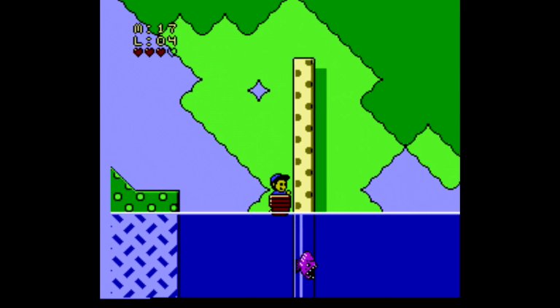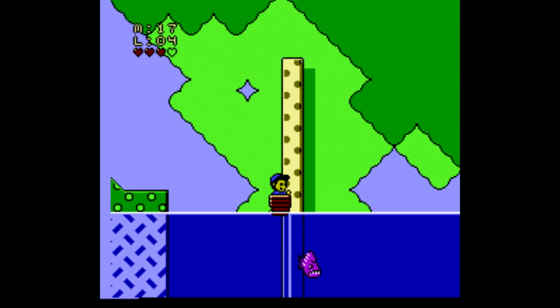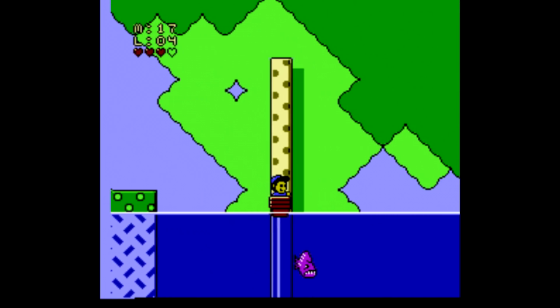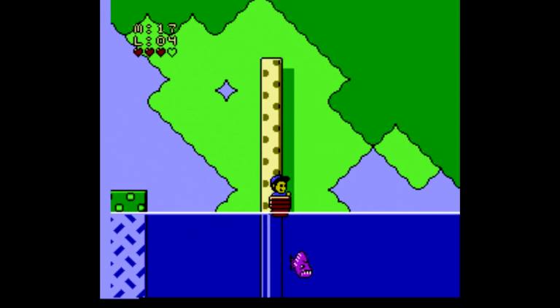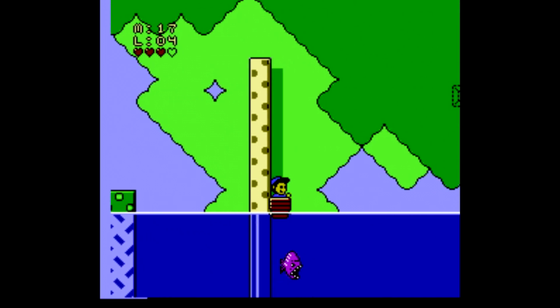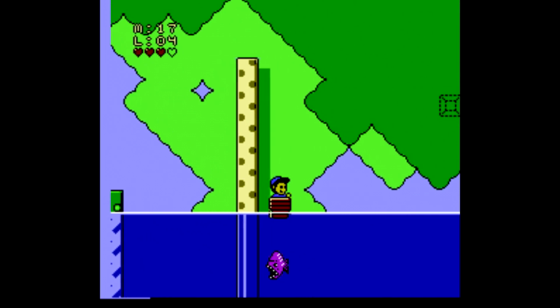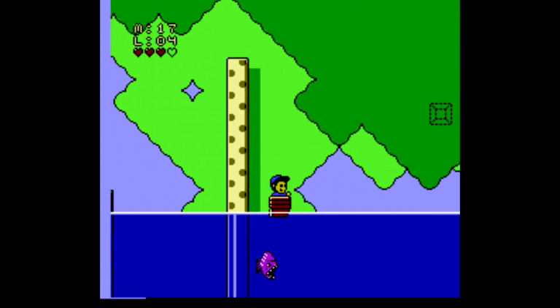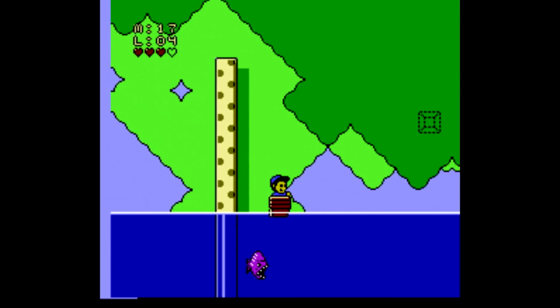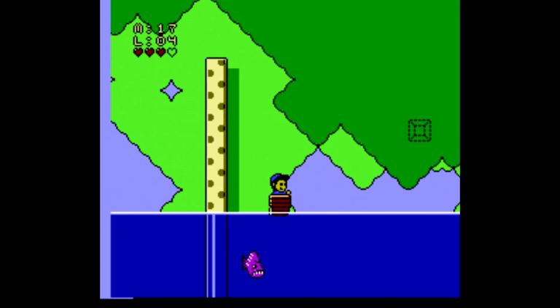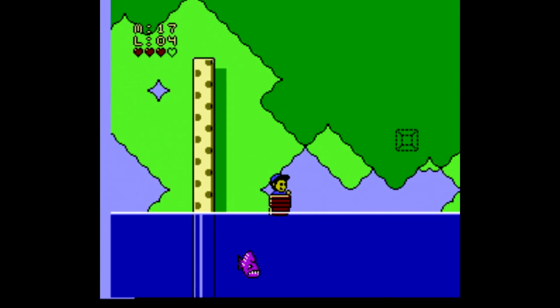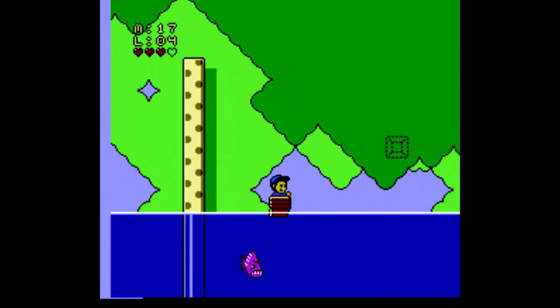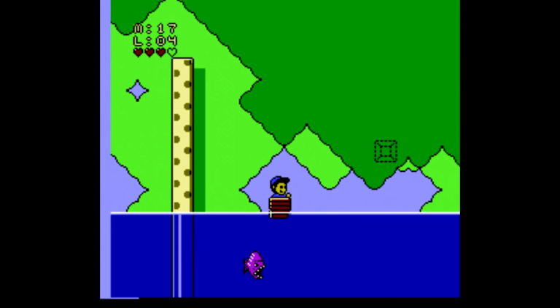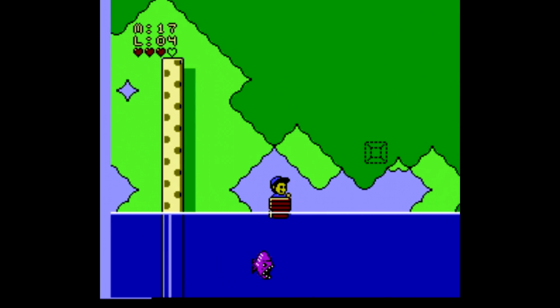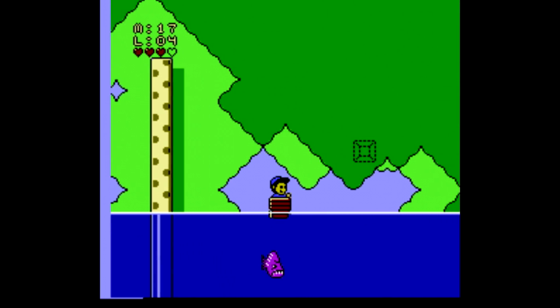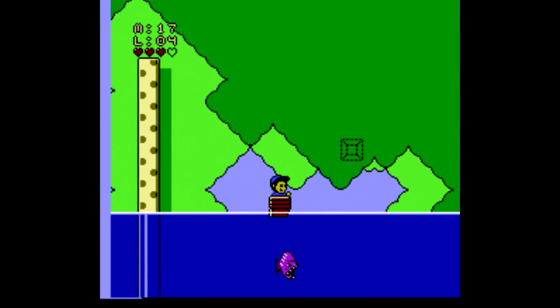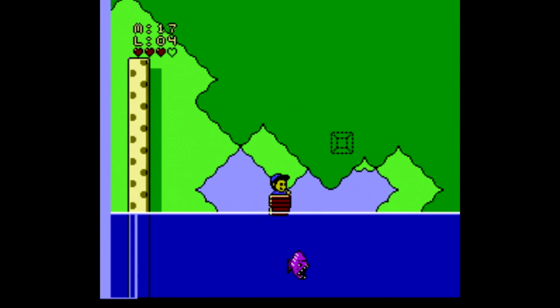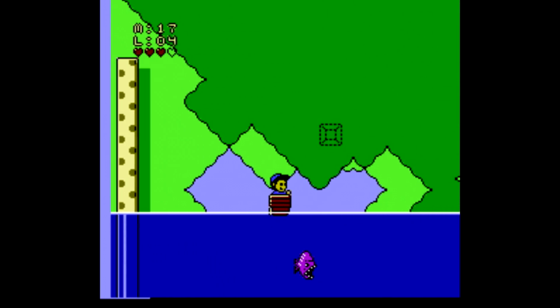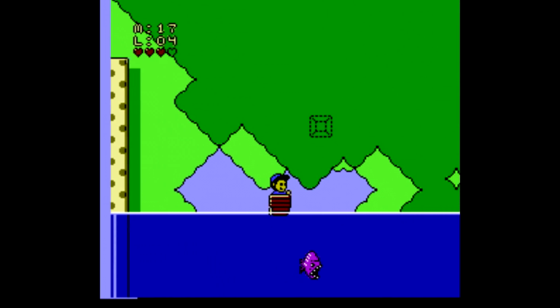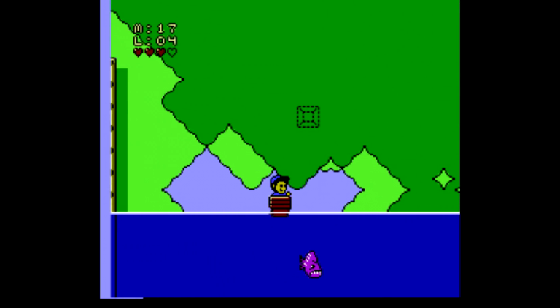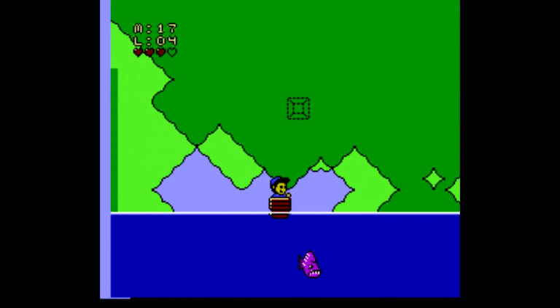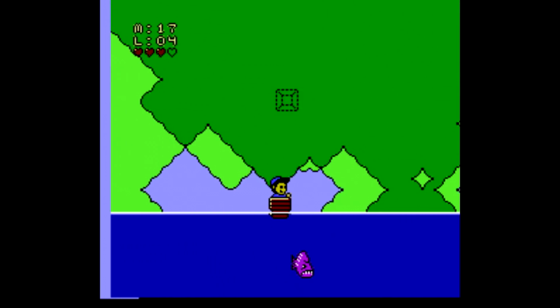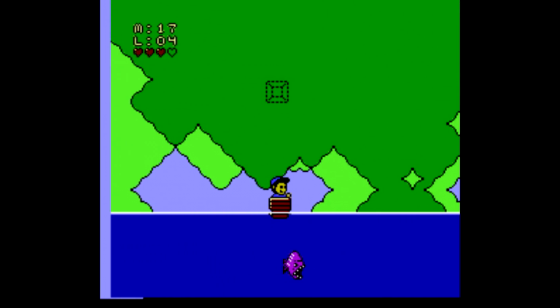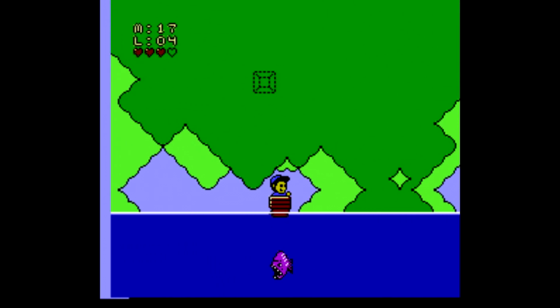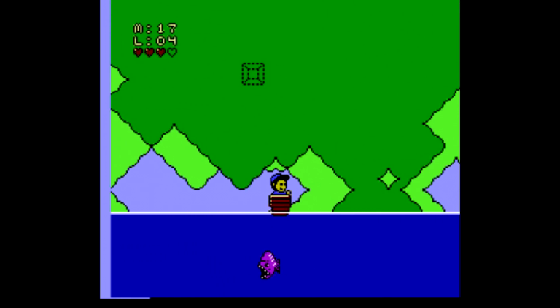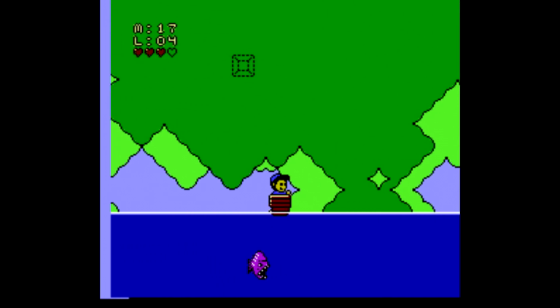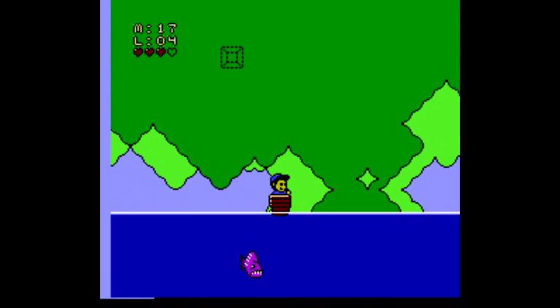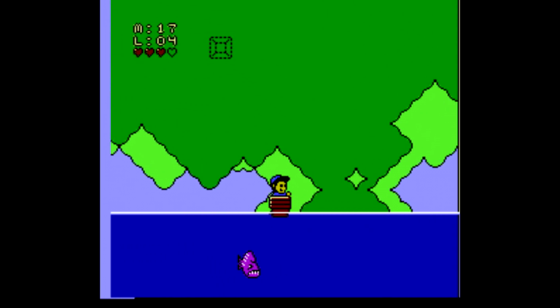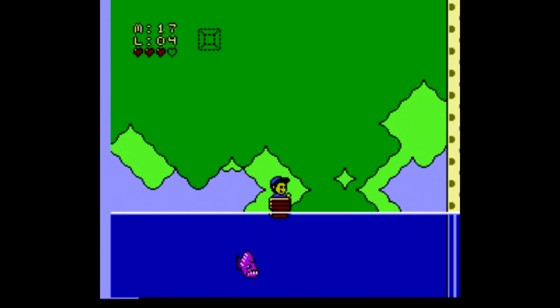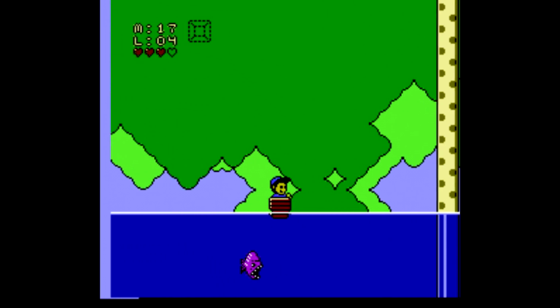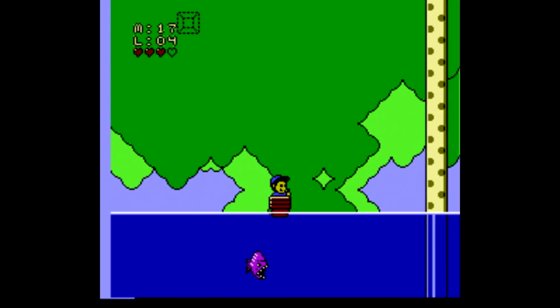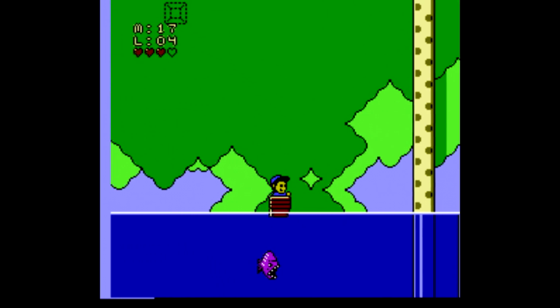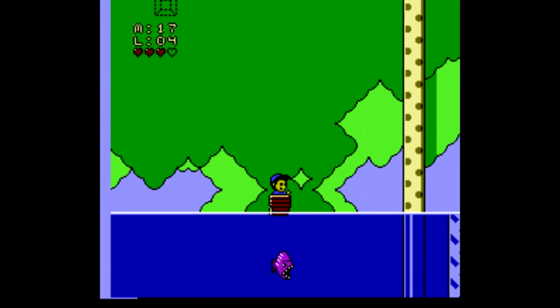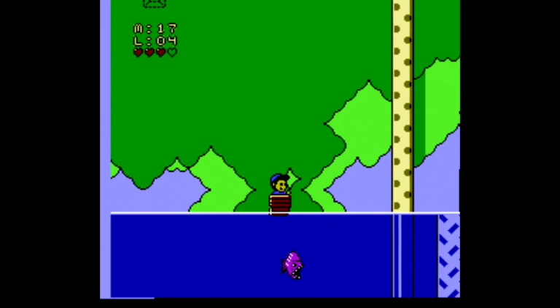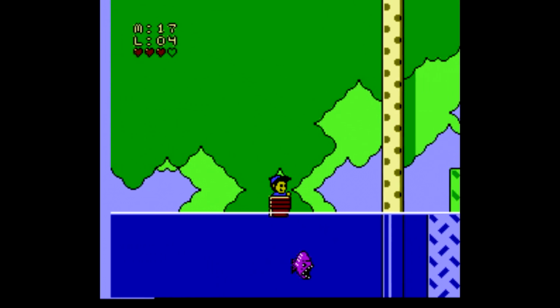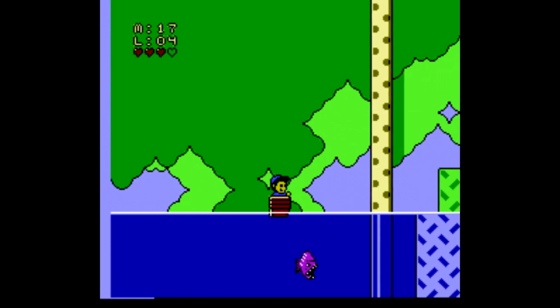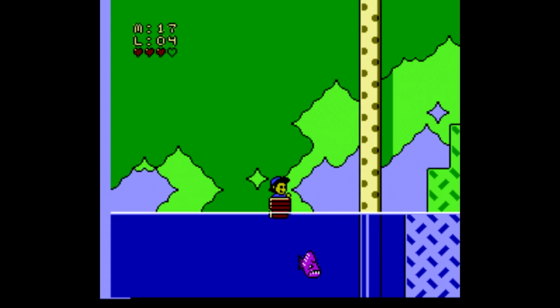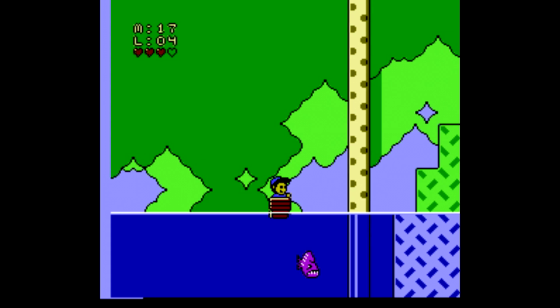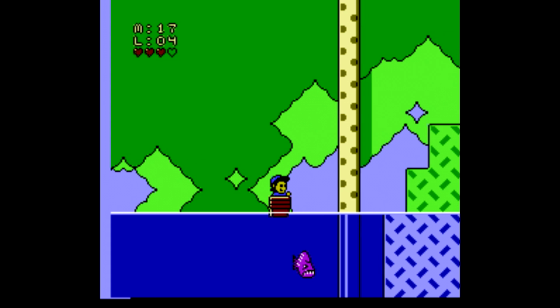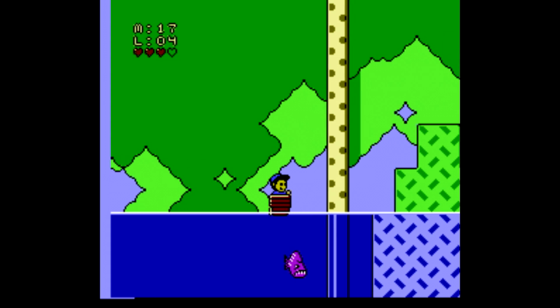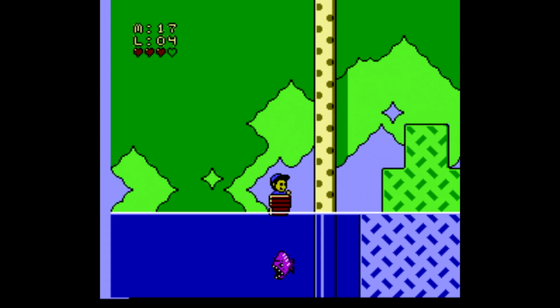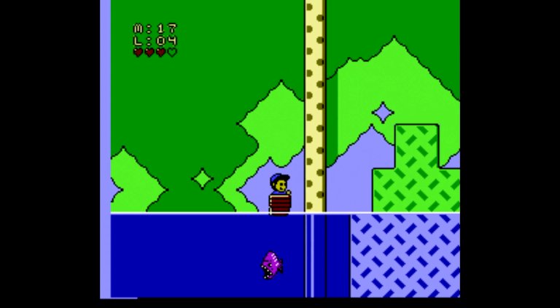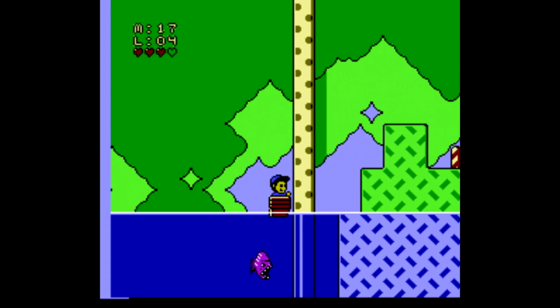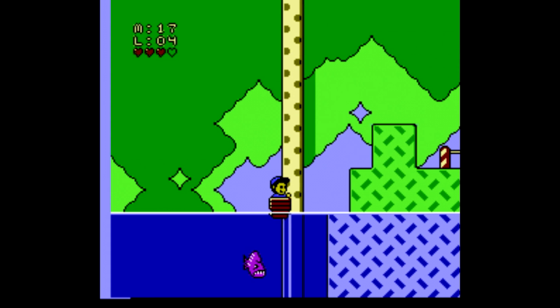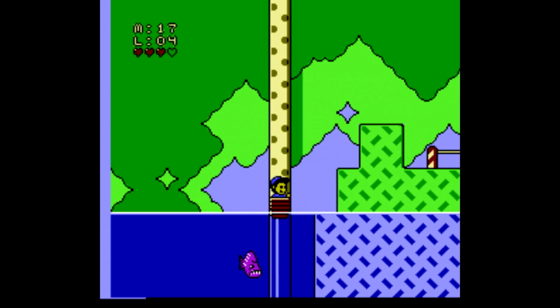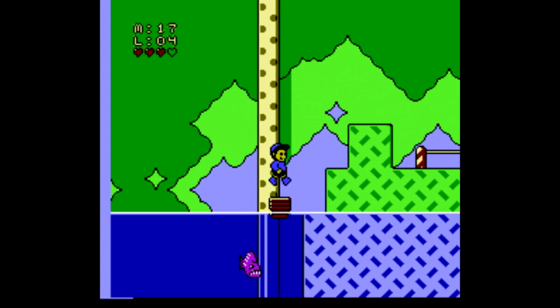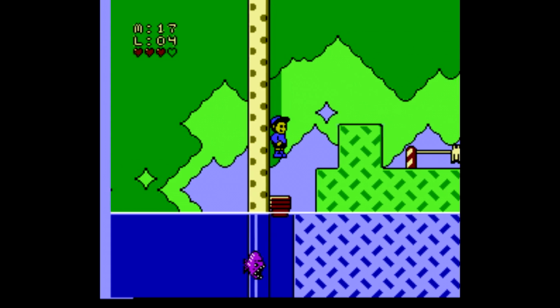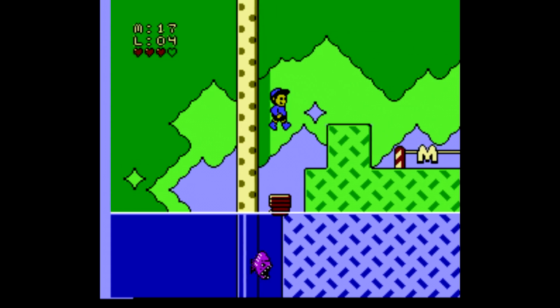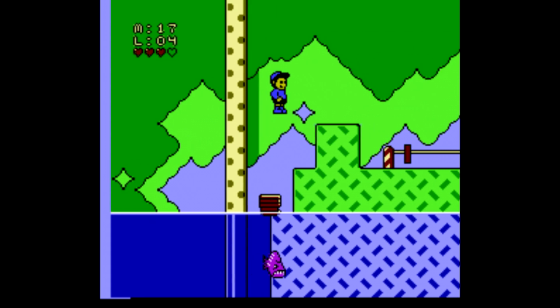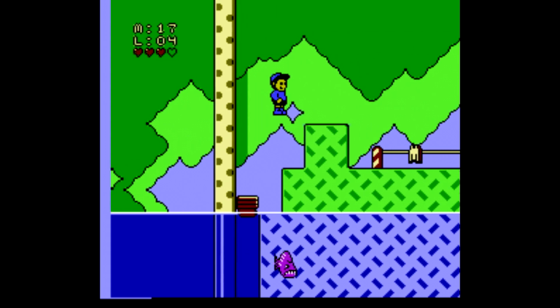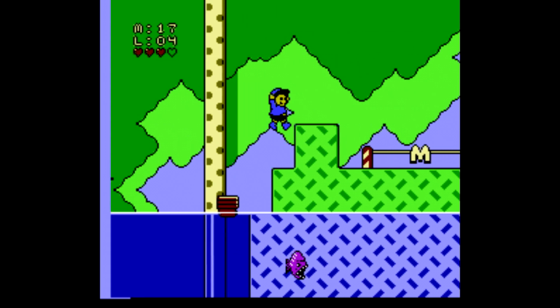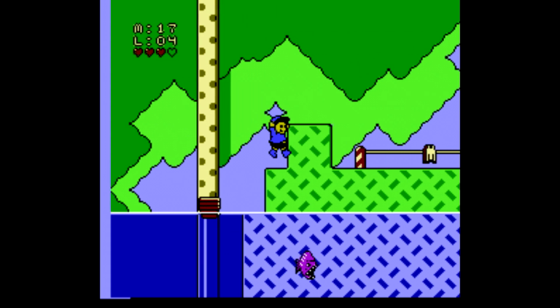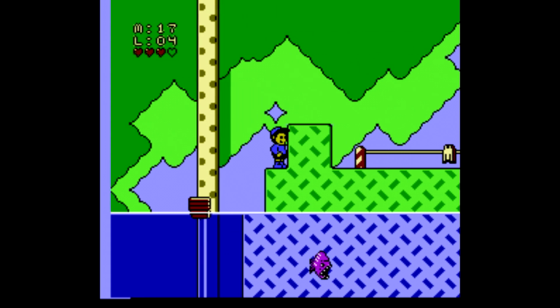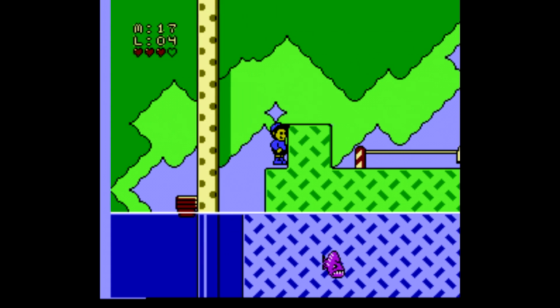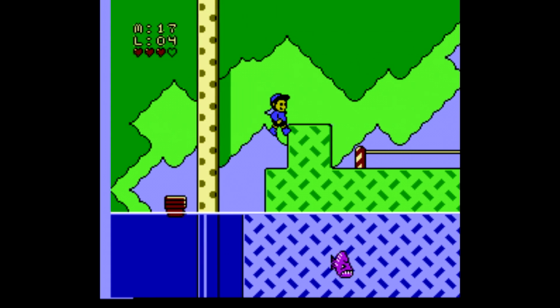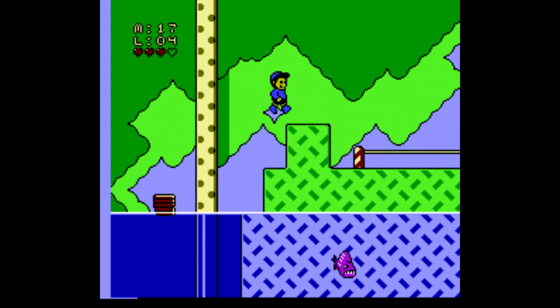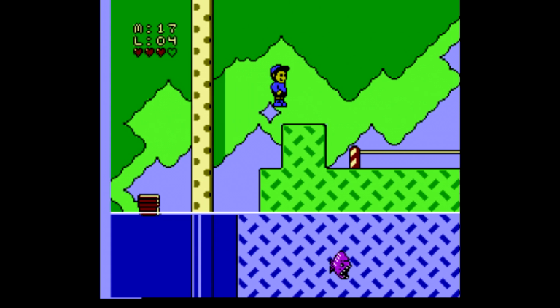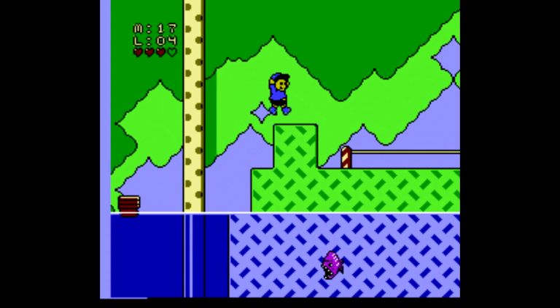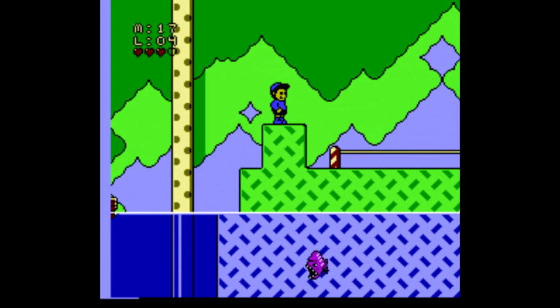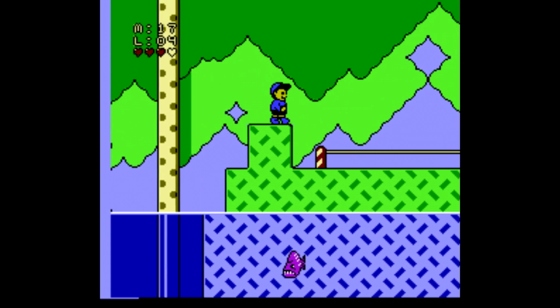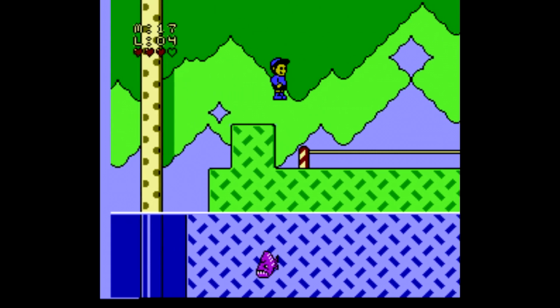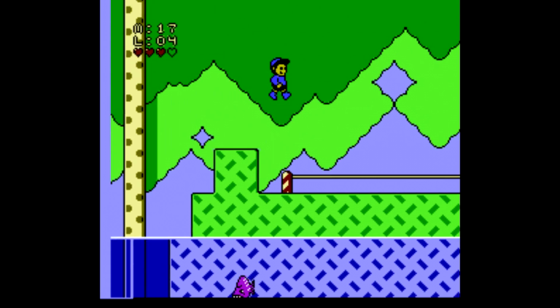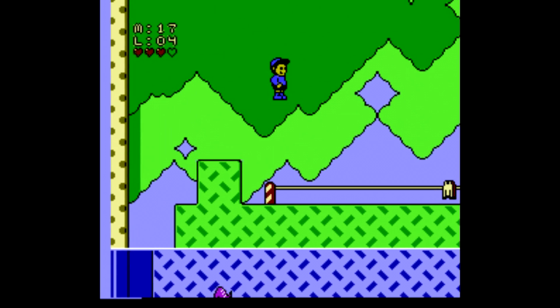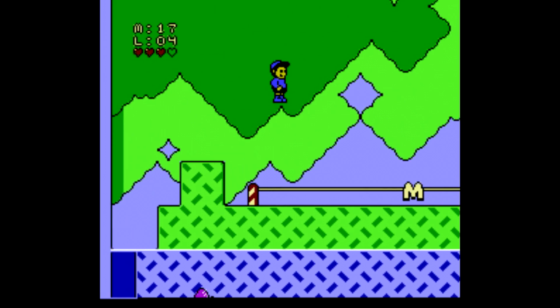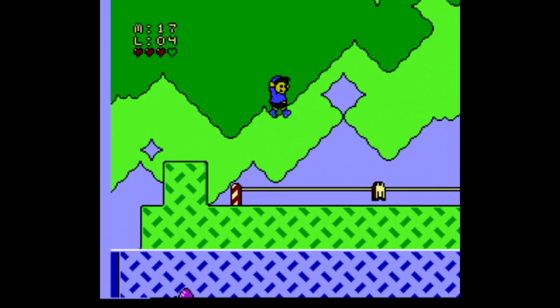Here we're going to jump up using the spring to bounce up and grab the second card of the game. Get inside this little boat thing and move yourself across the water, being careful, and hit the exit.